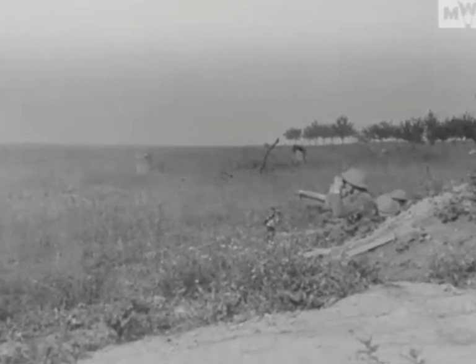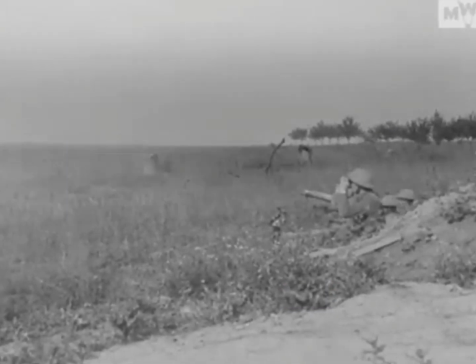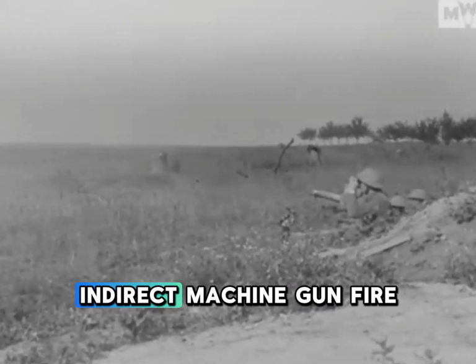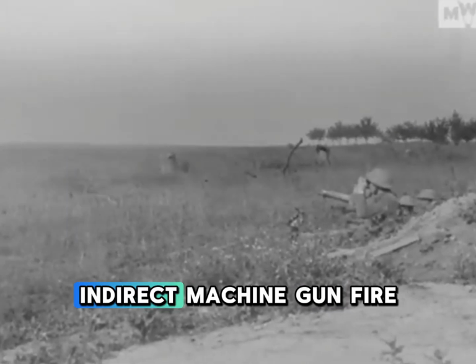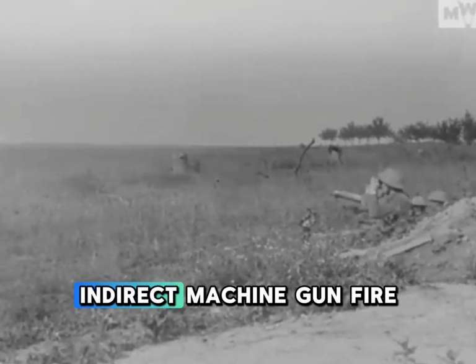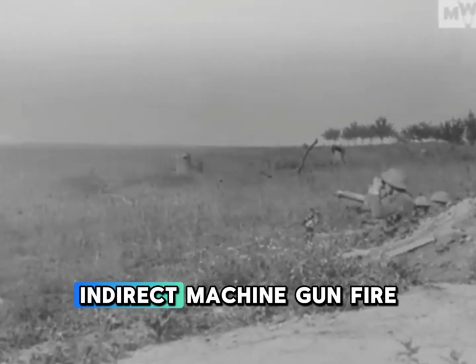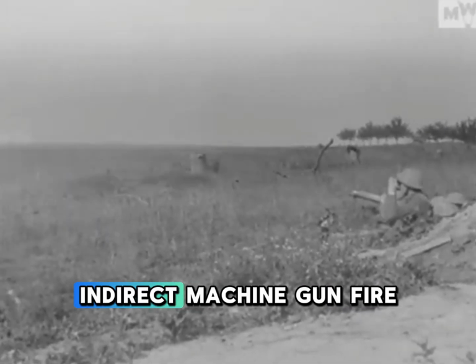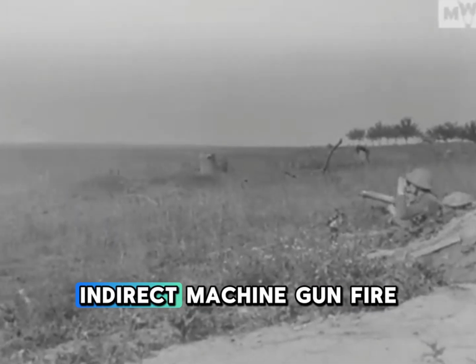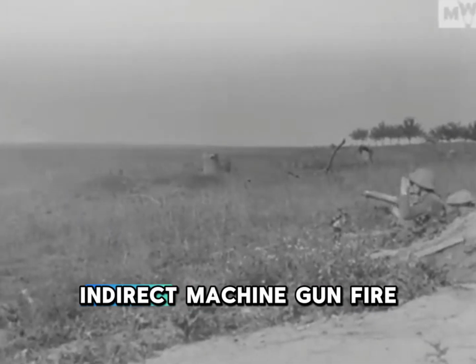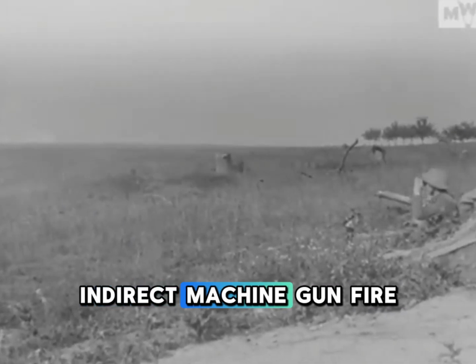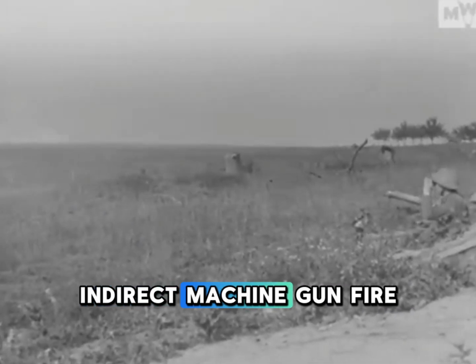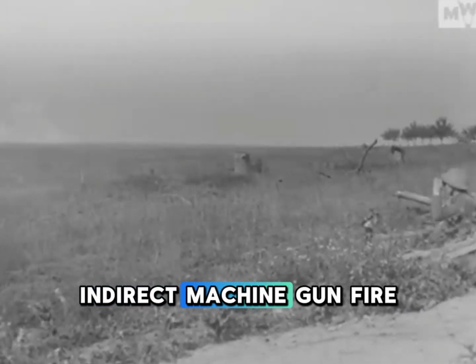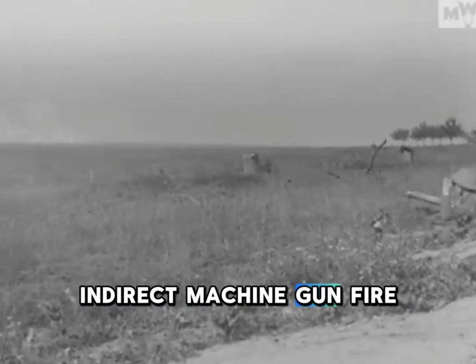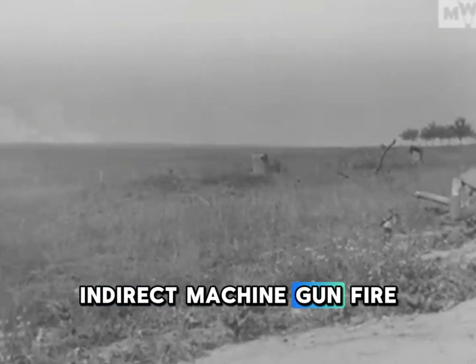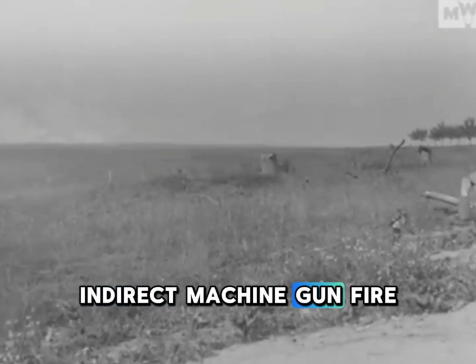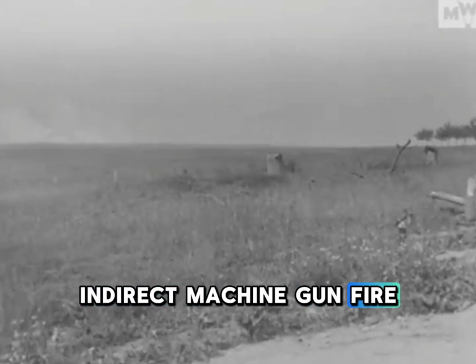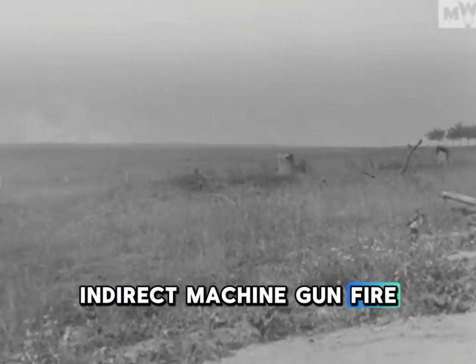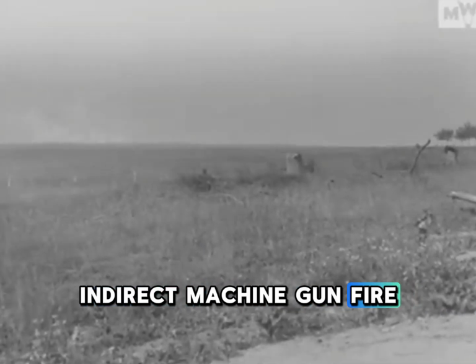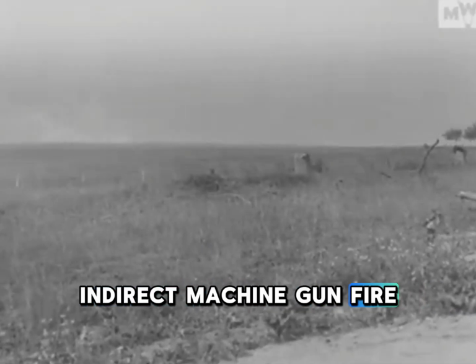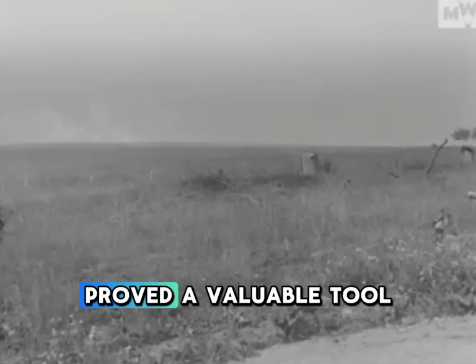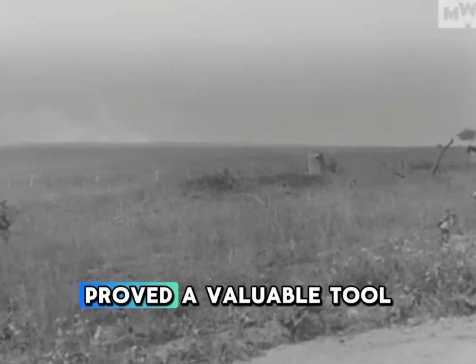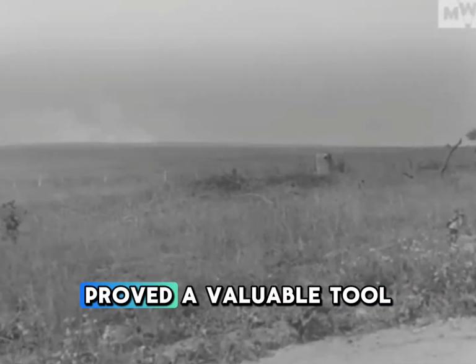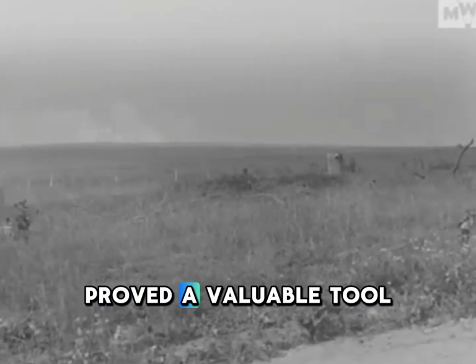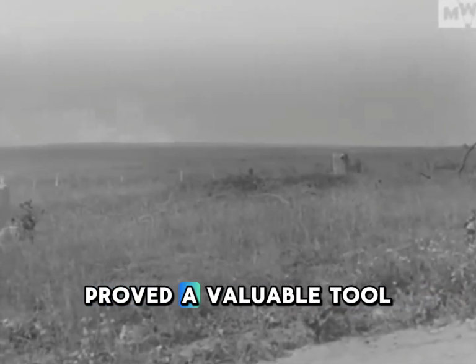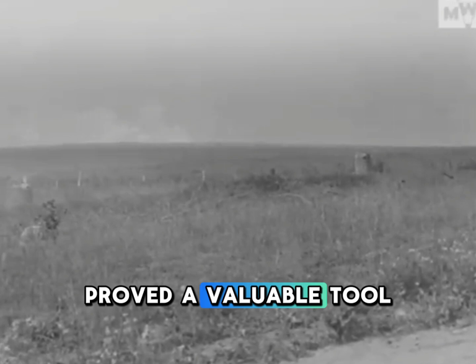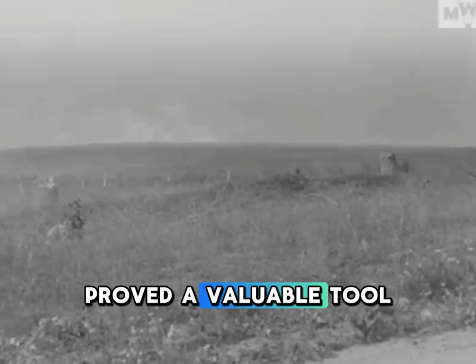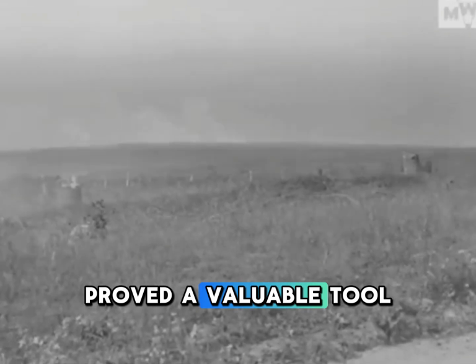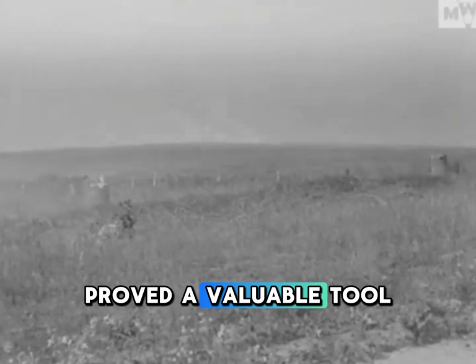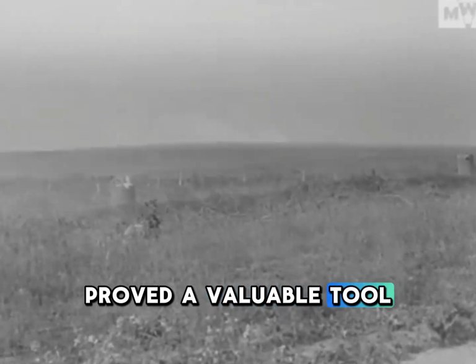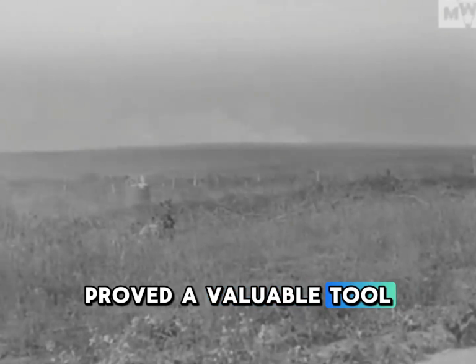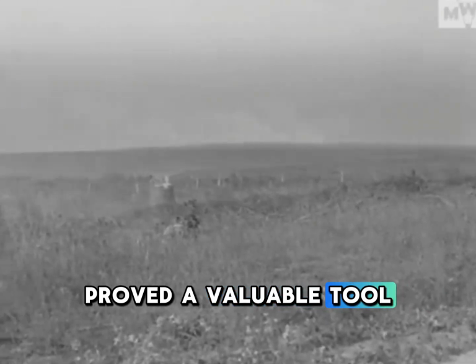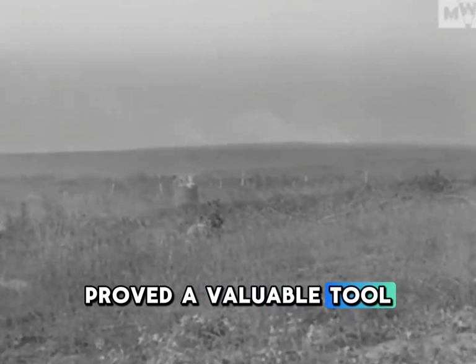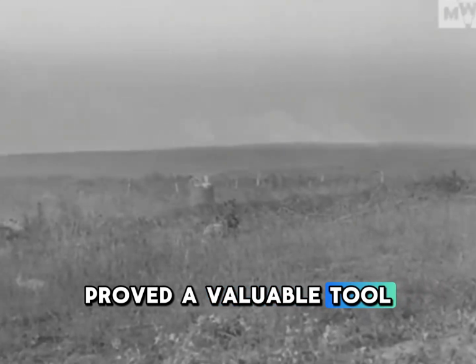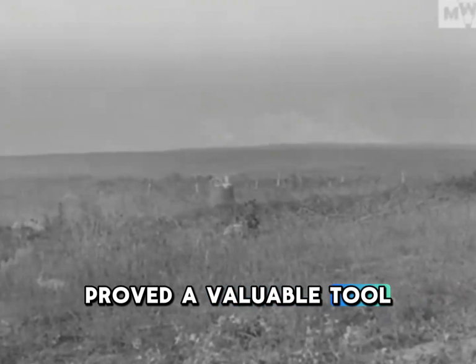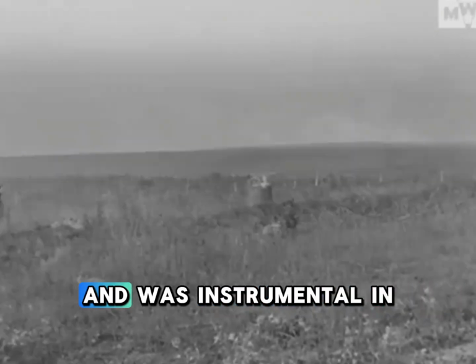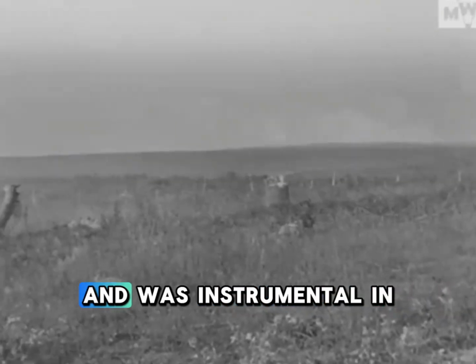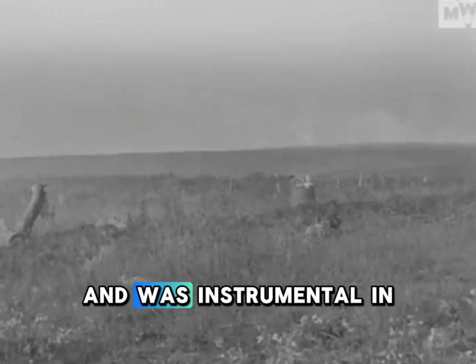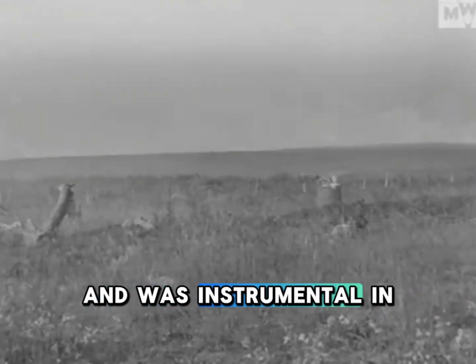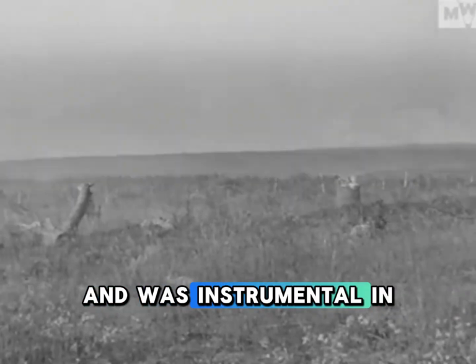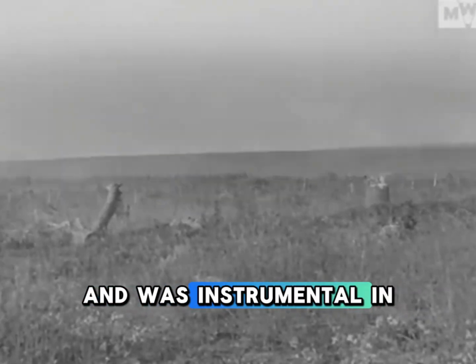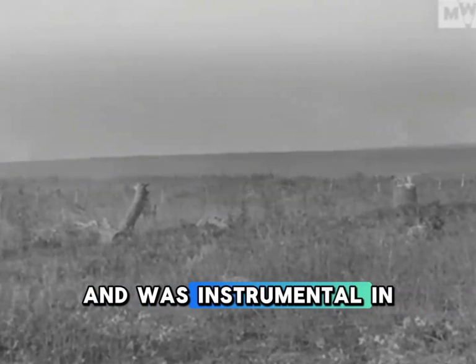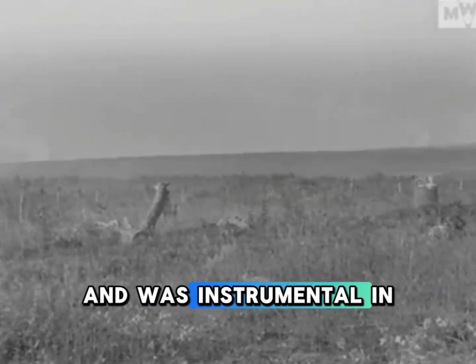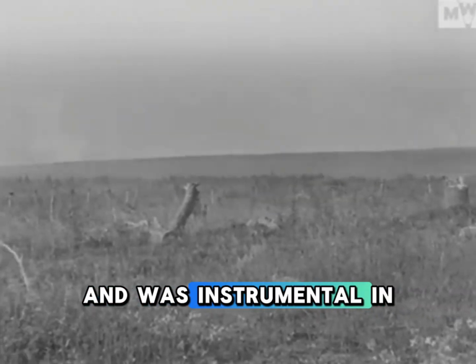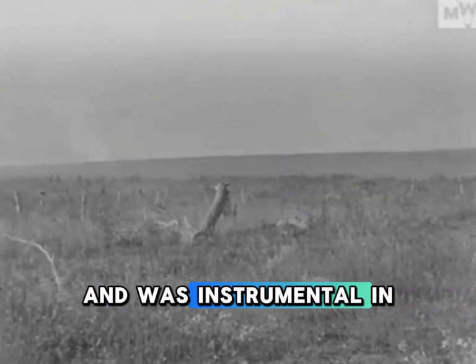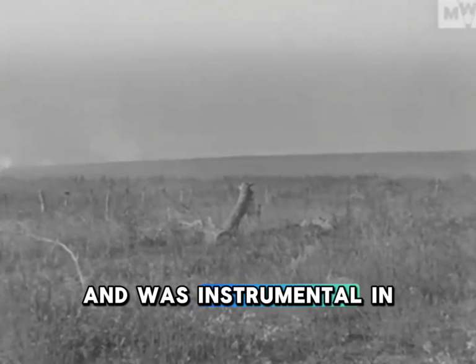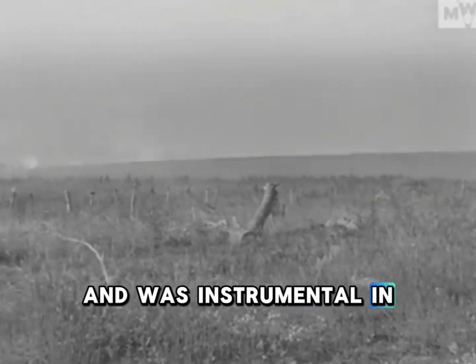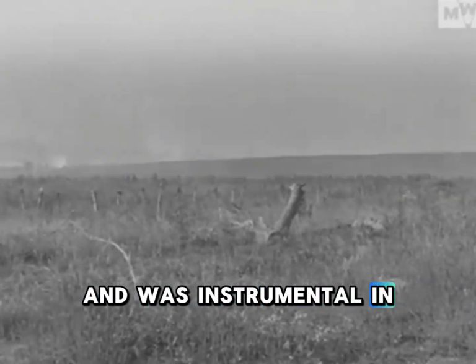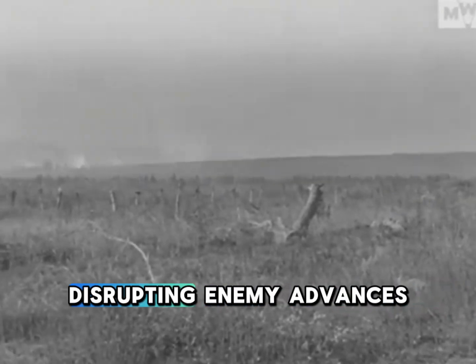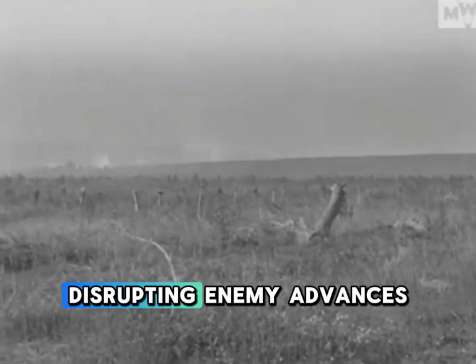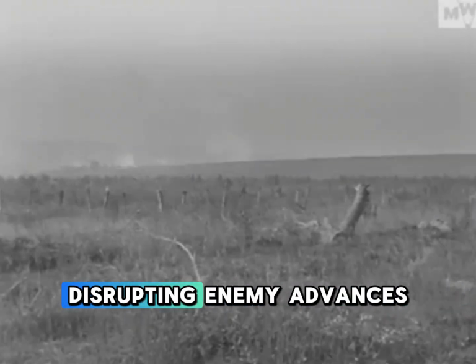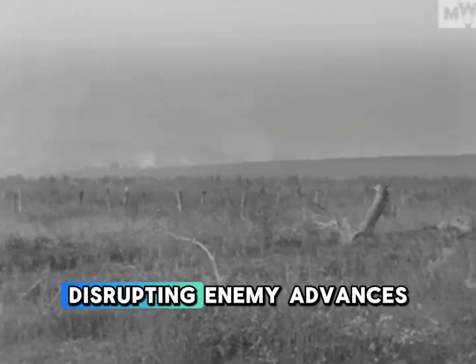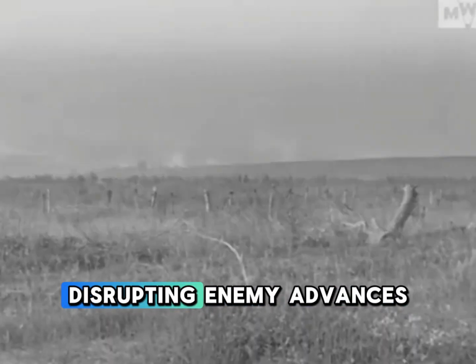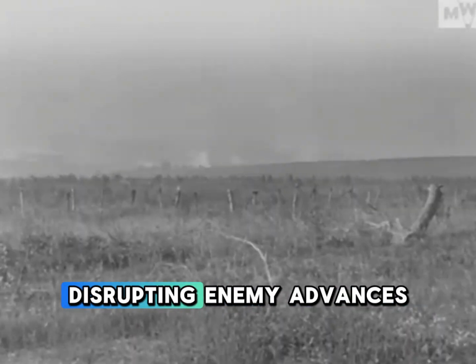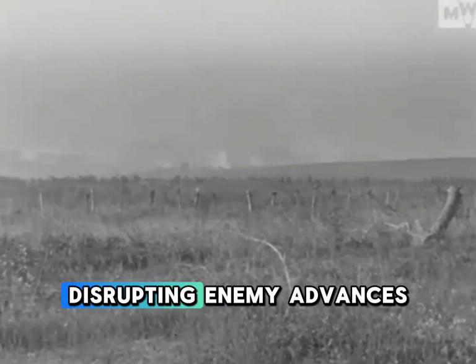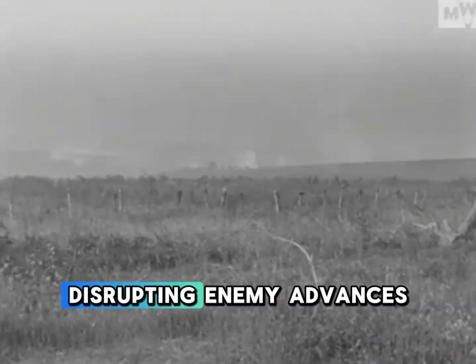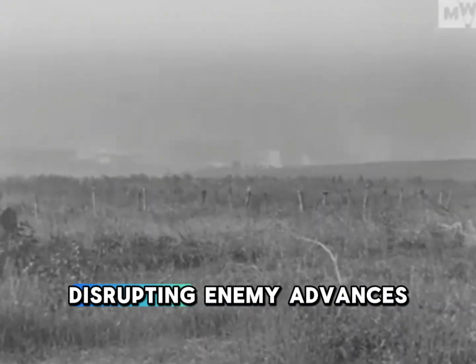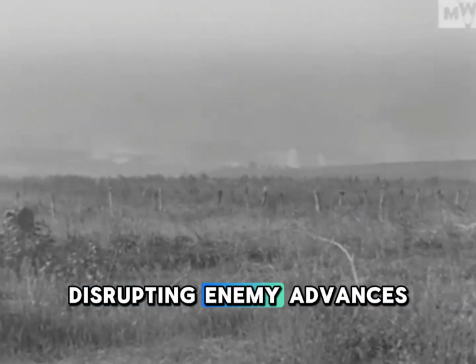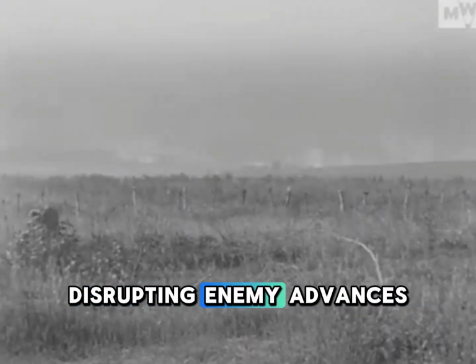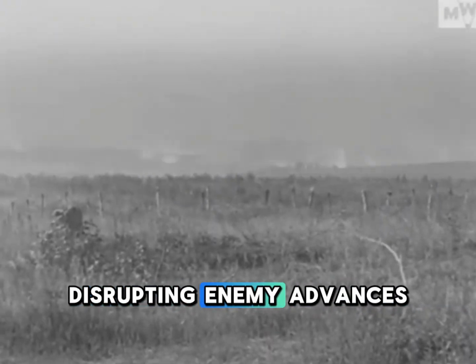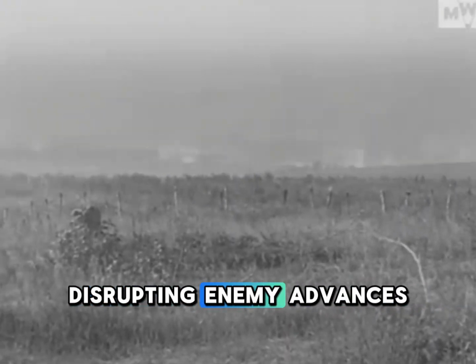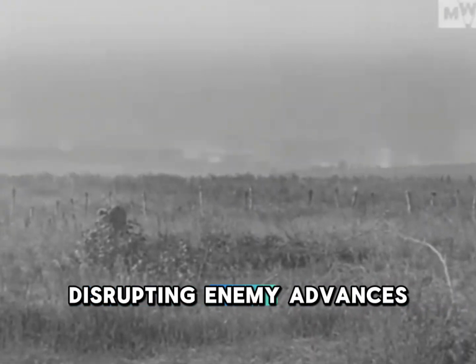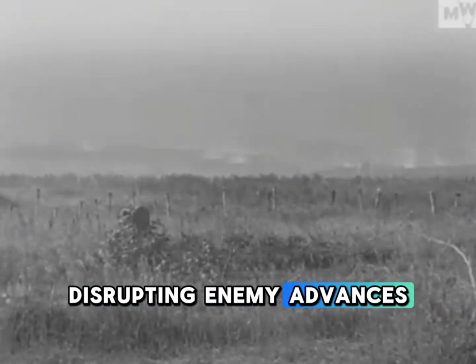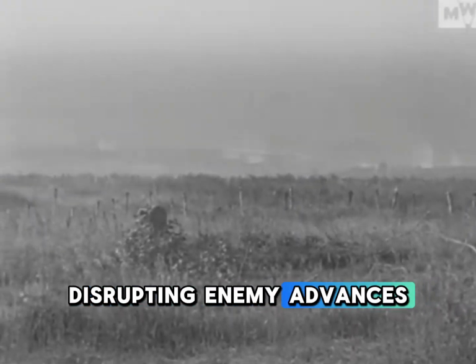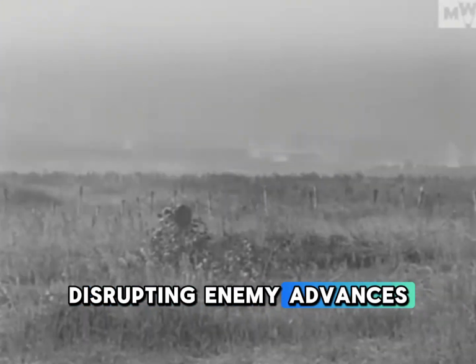Indirect machine gun fire proved a valuable tool and was instrumental in disrupting enemy advances.